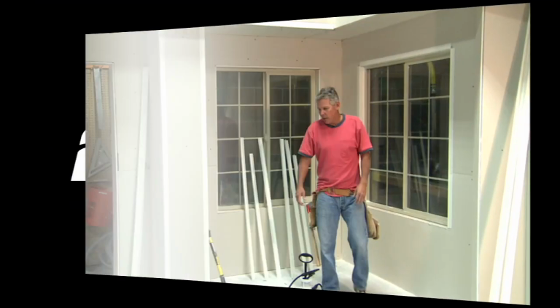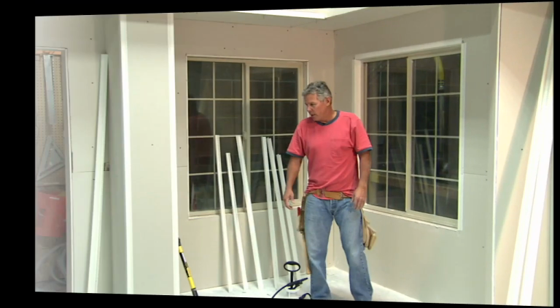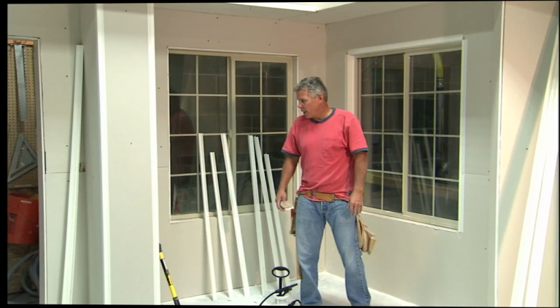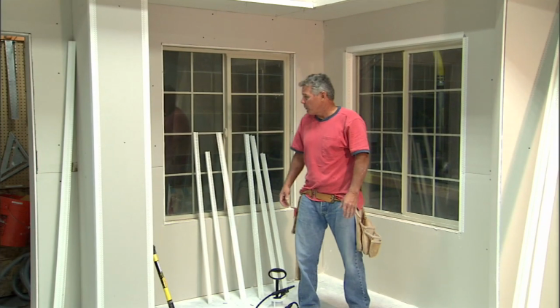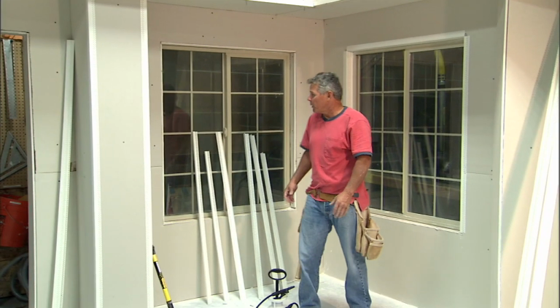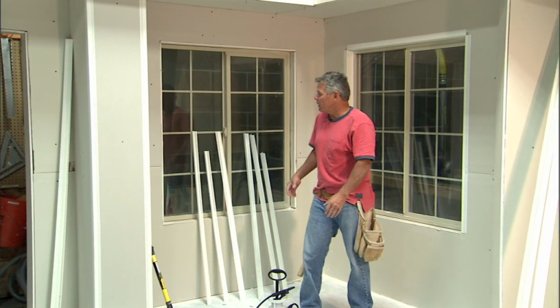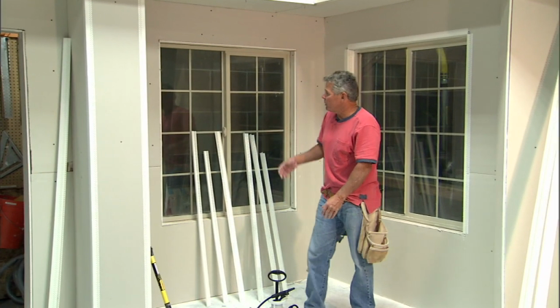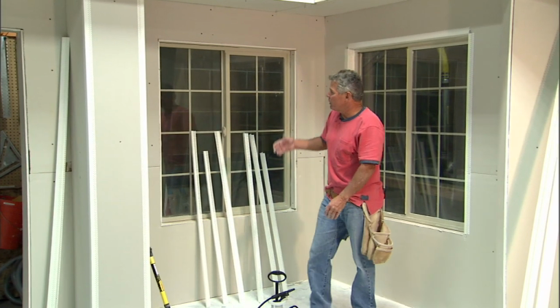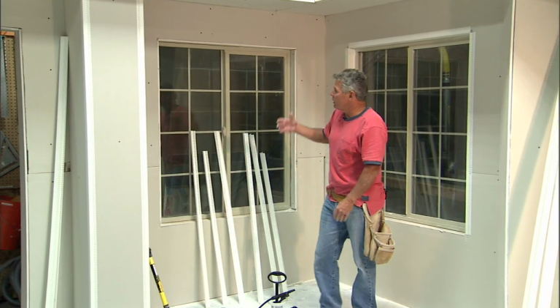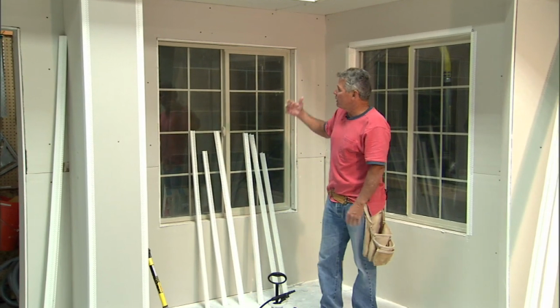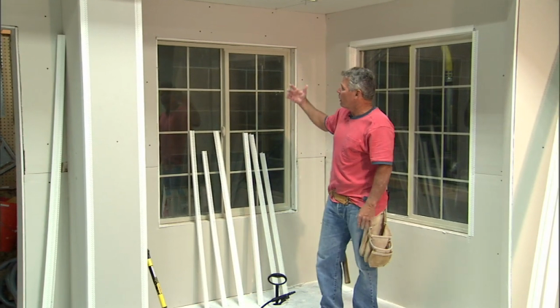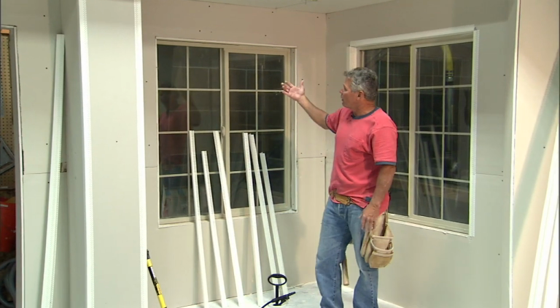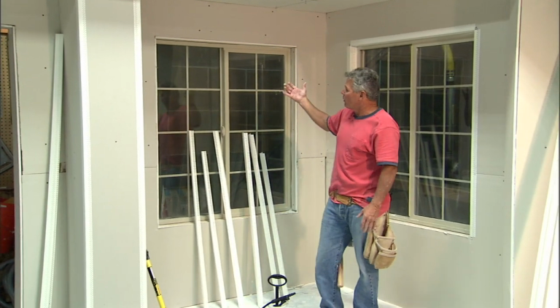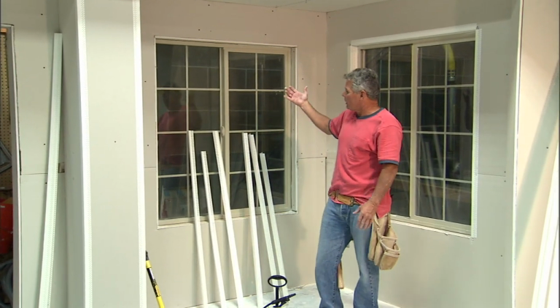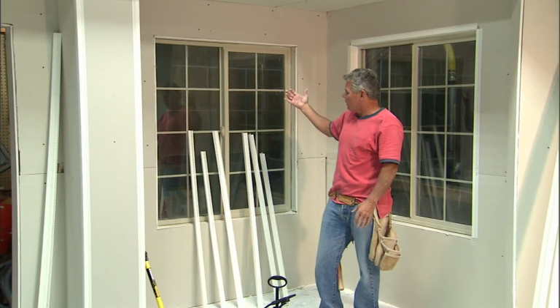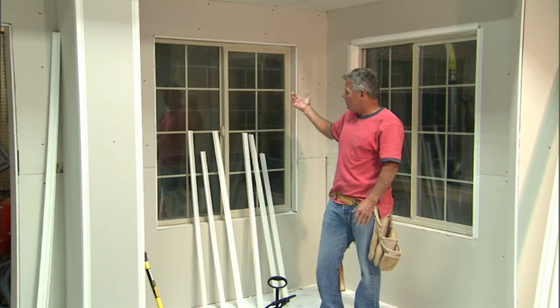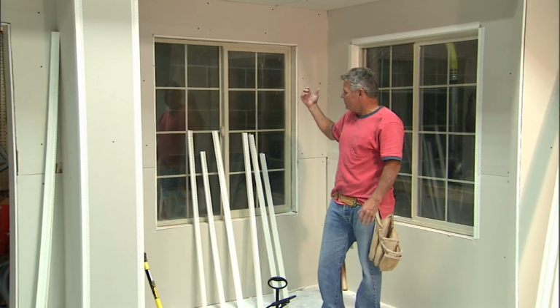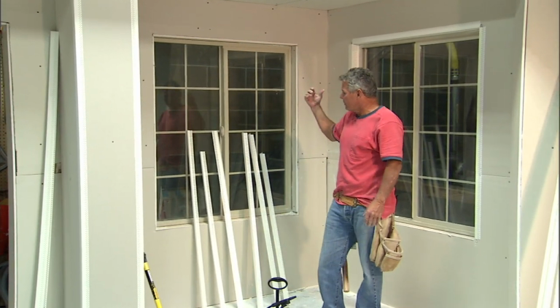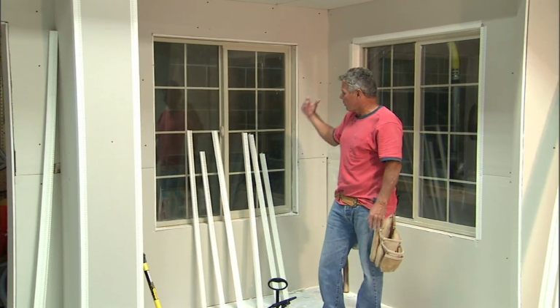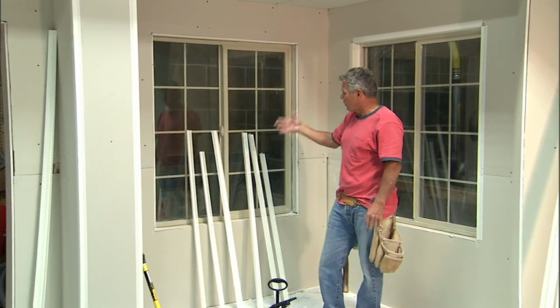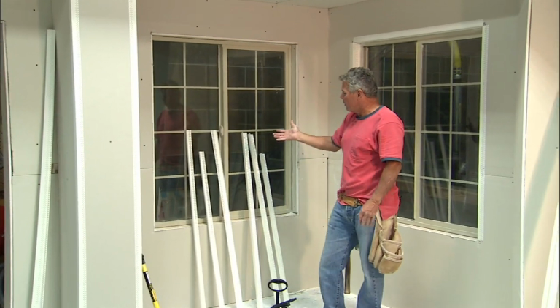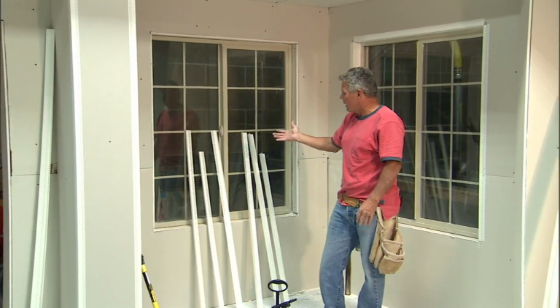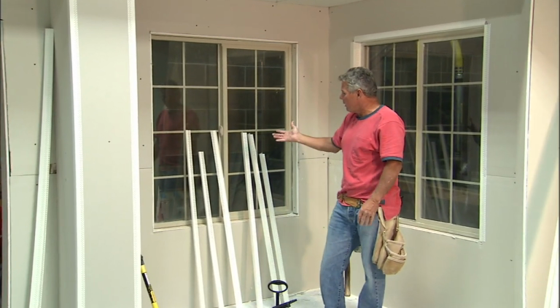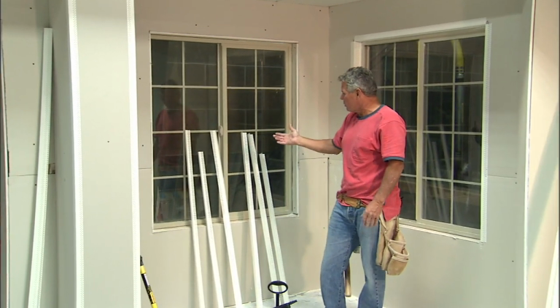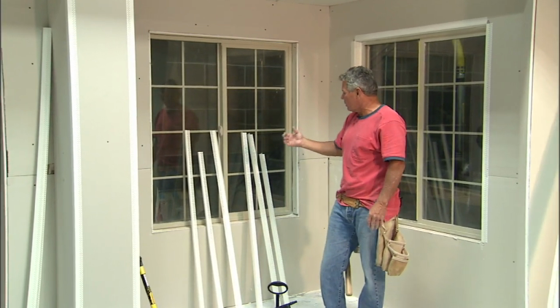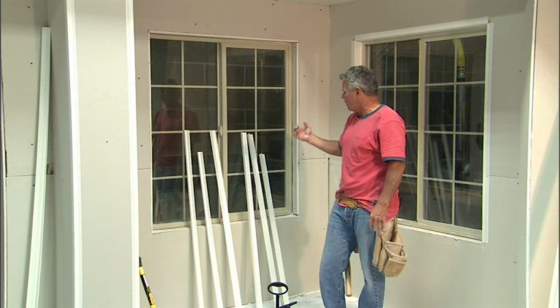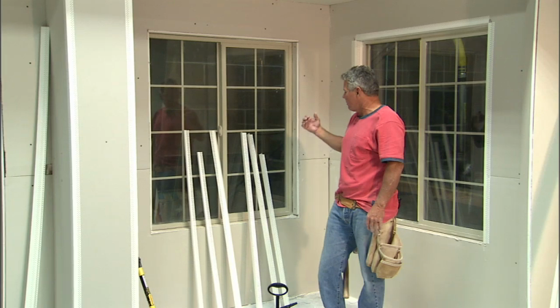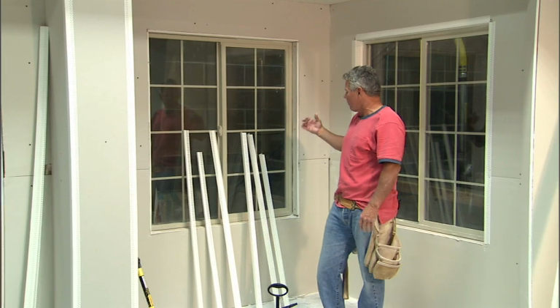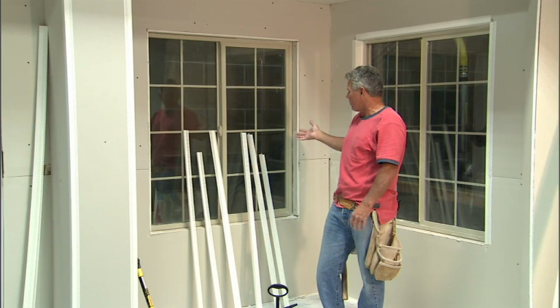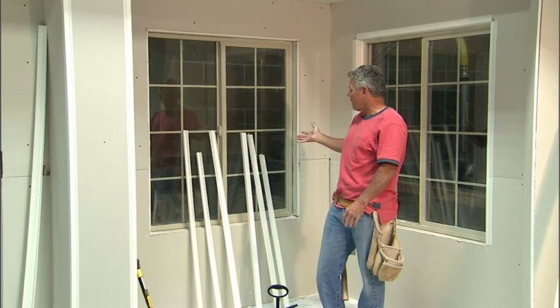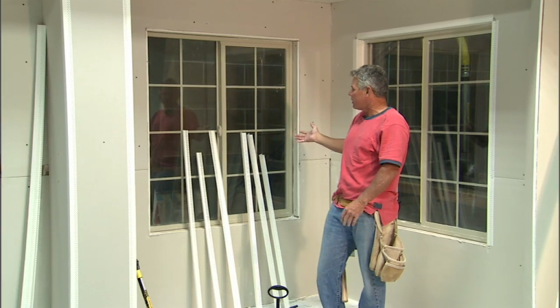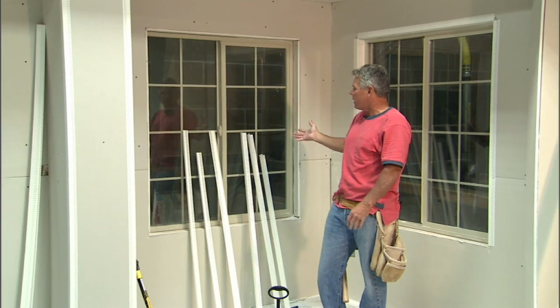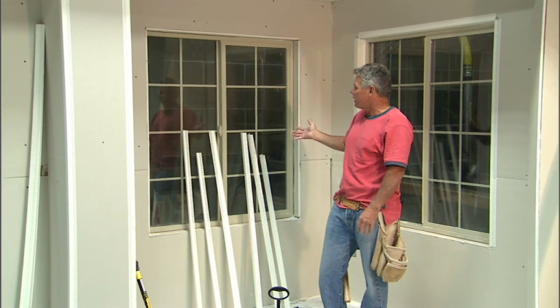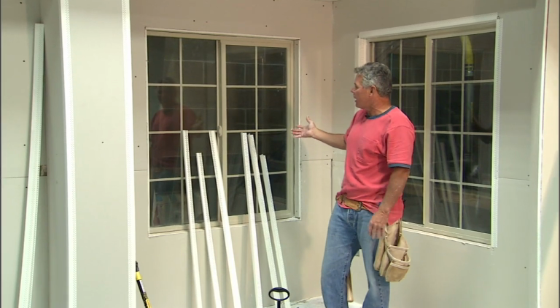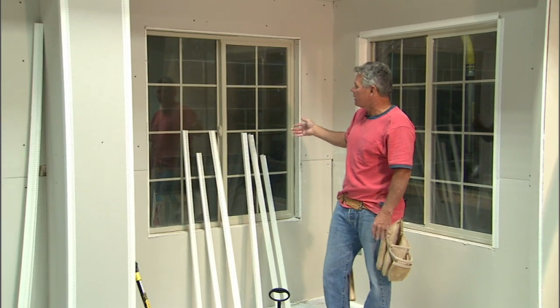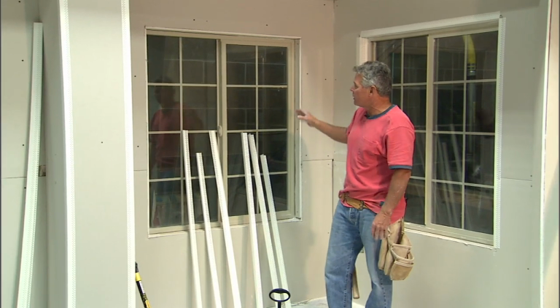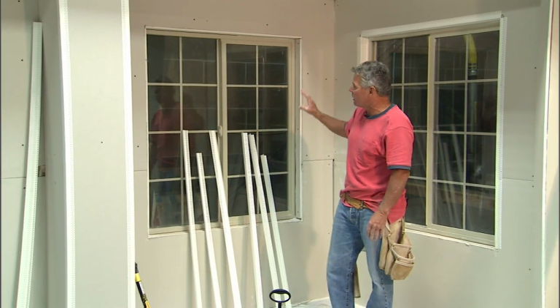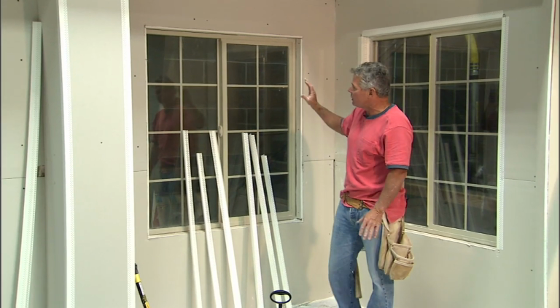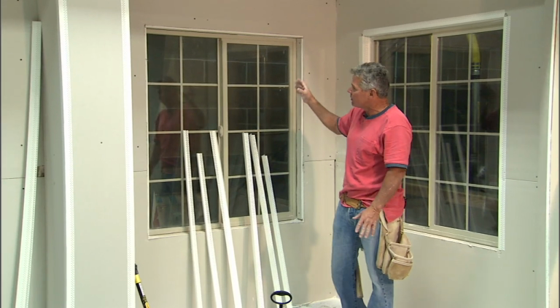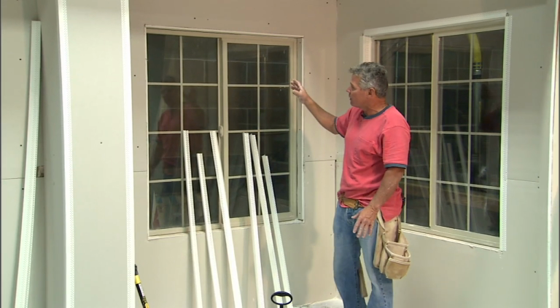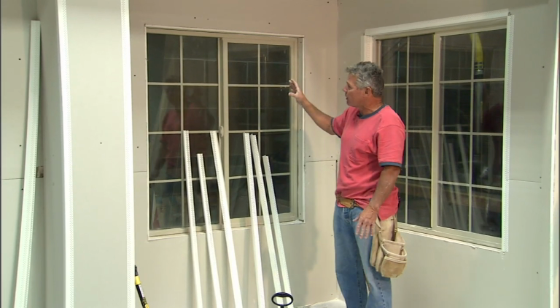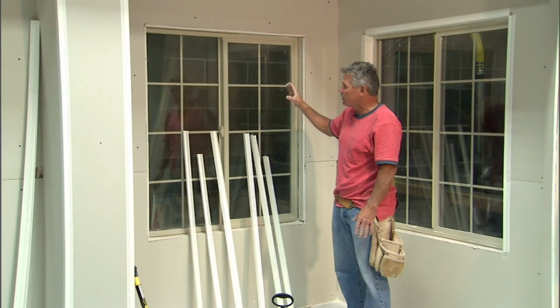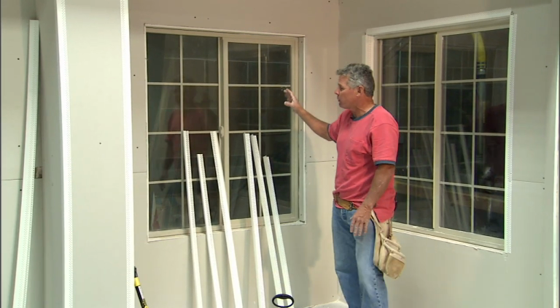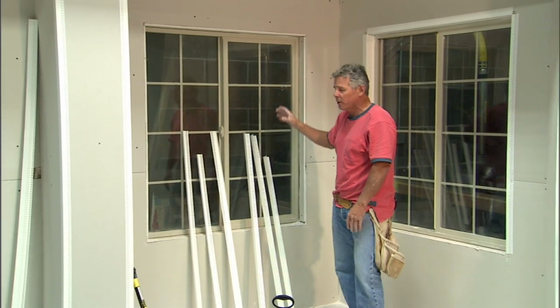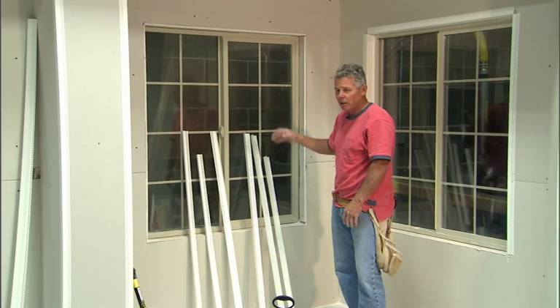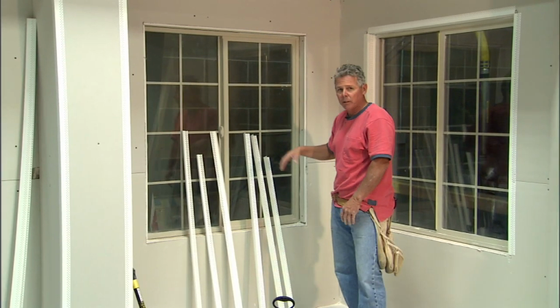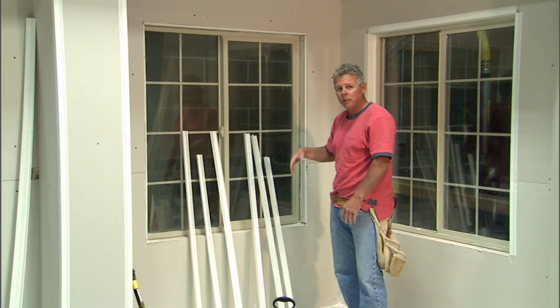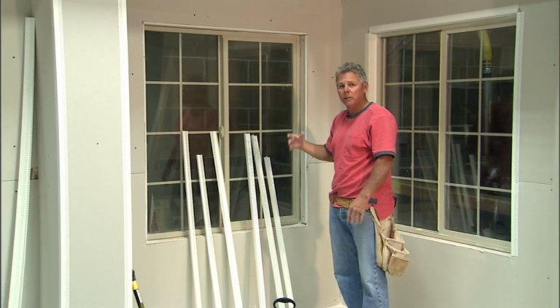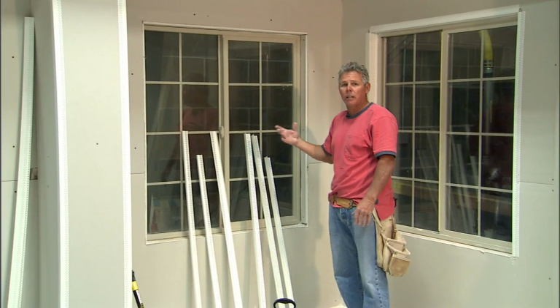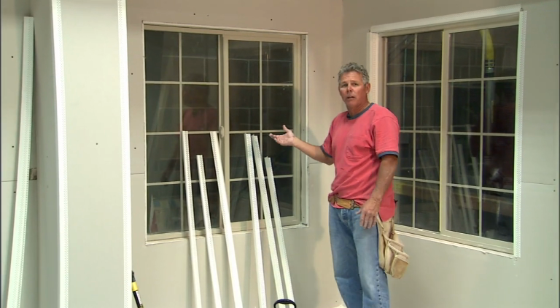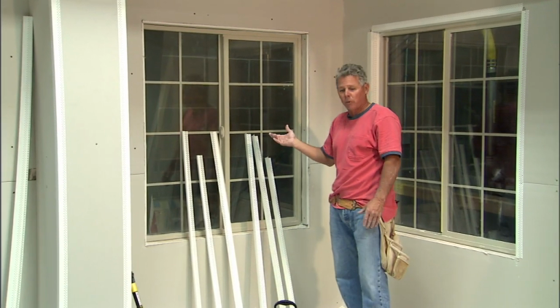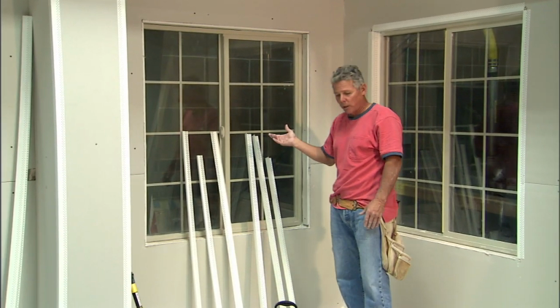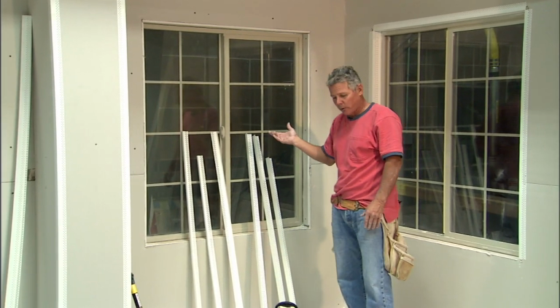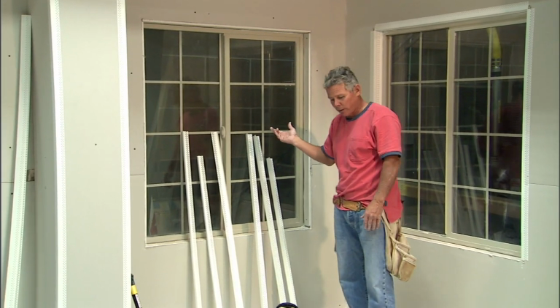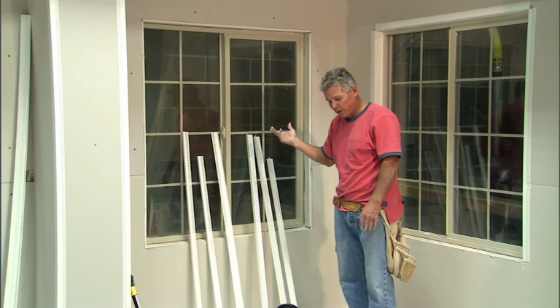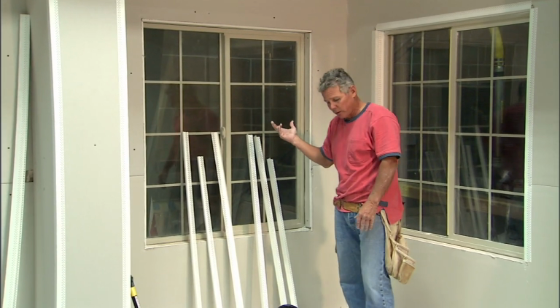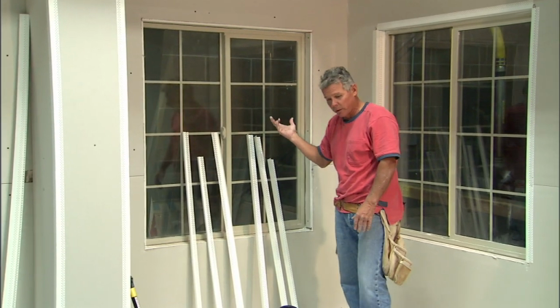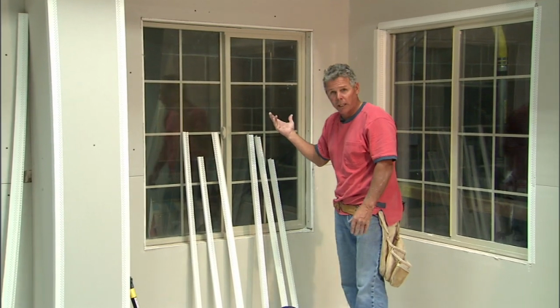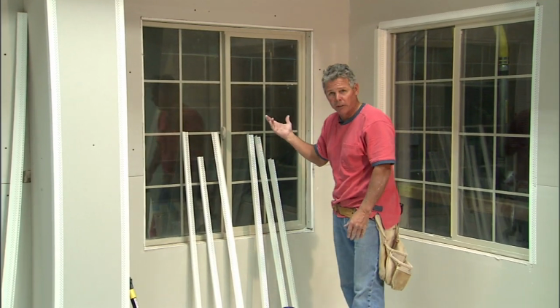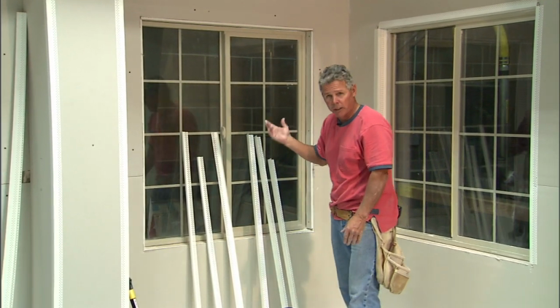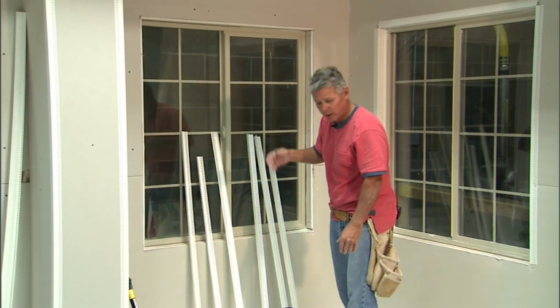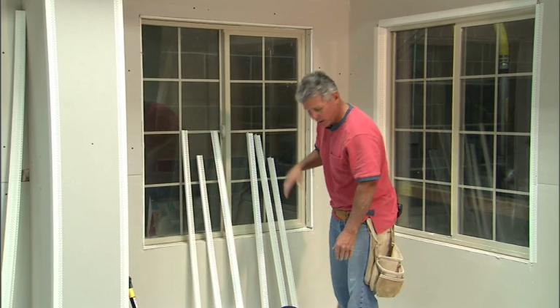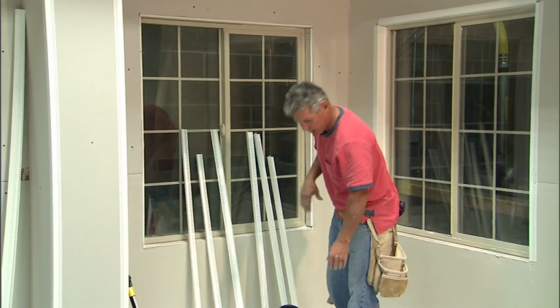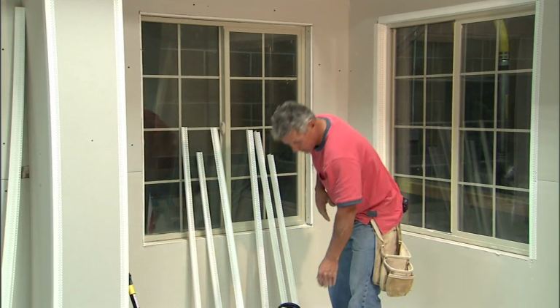Okay, we're going to do another window here — three L trims and three outside 90s on this window. Let's see how quick we can do it and how easy it is.